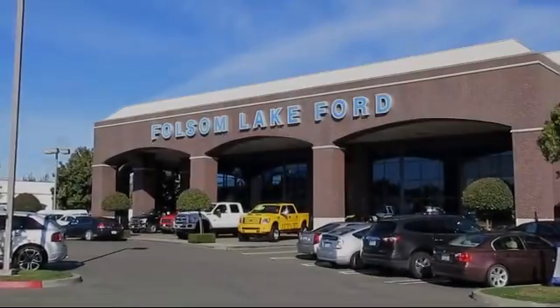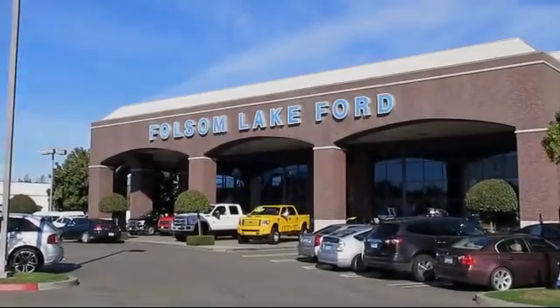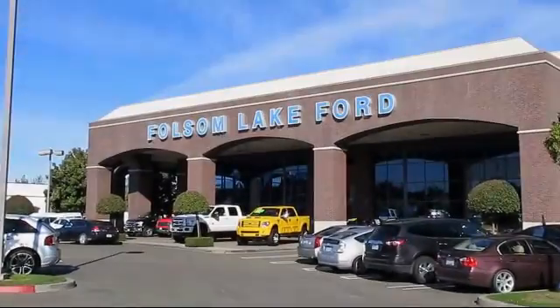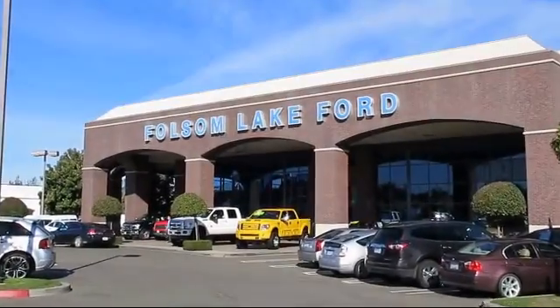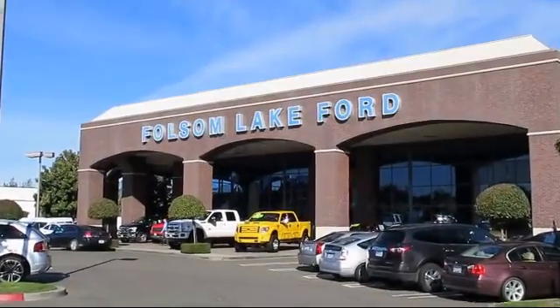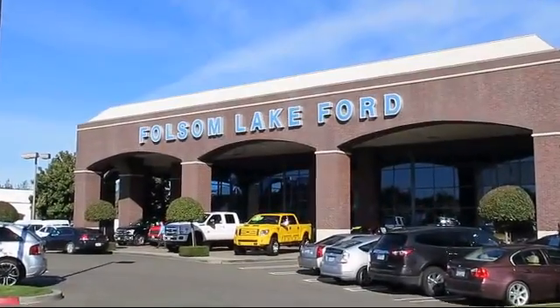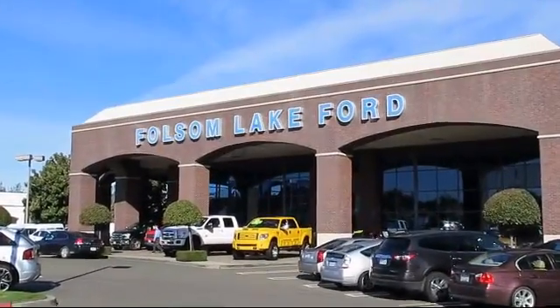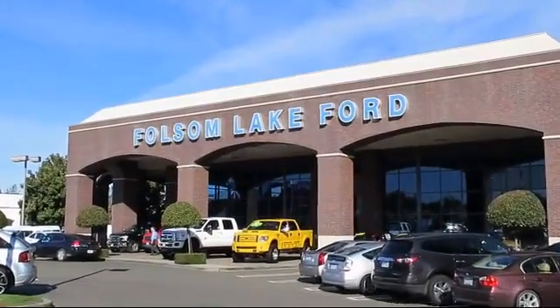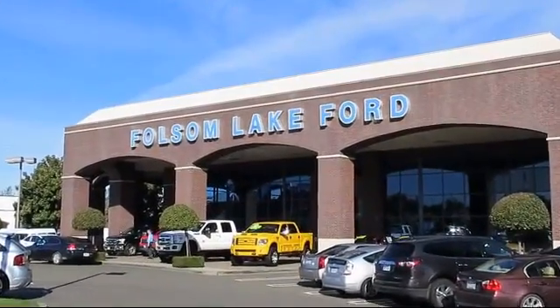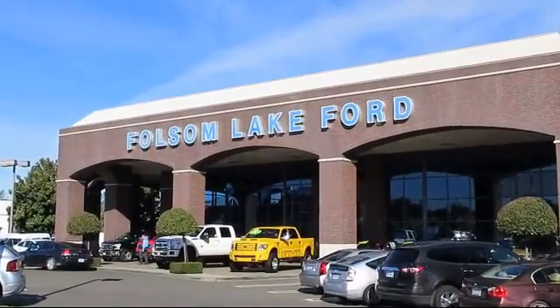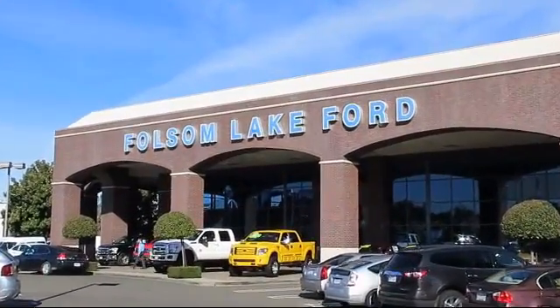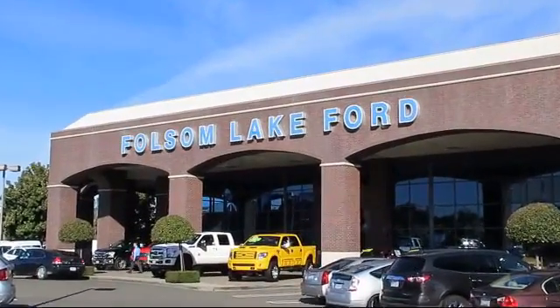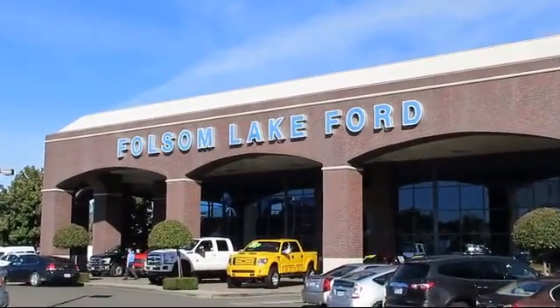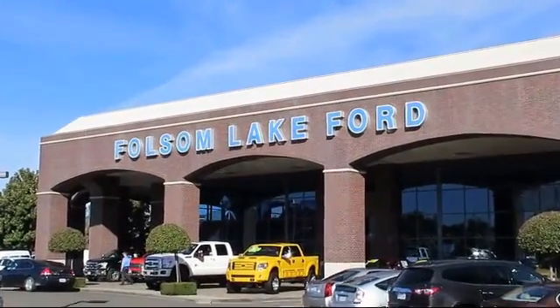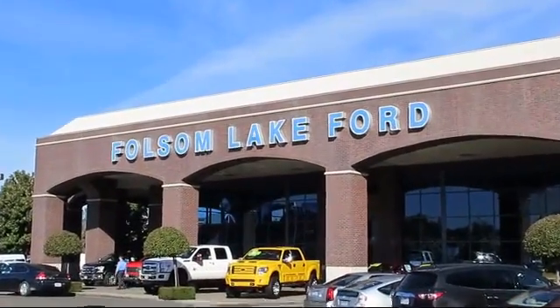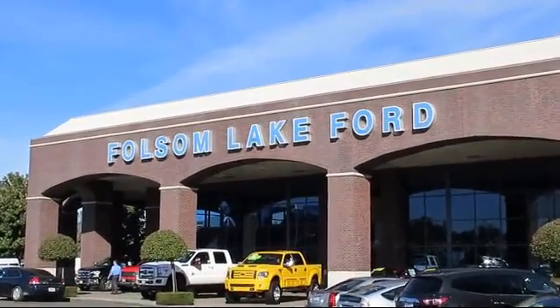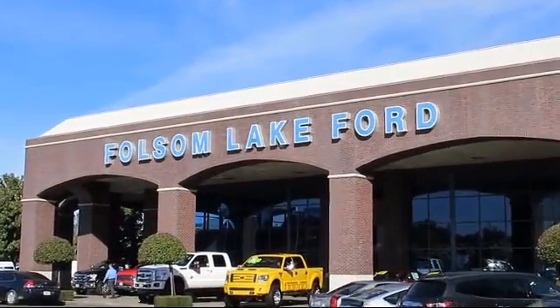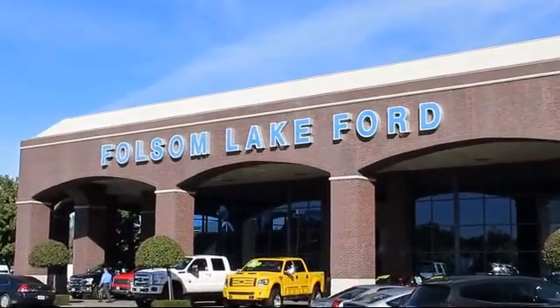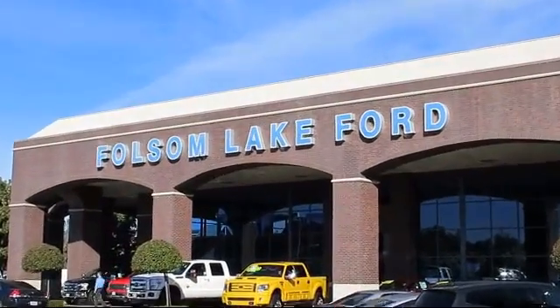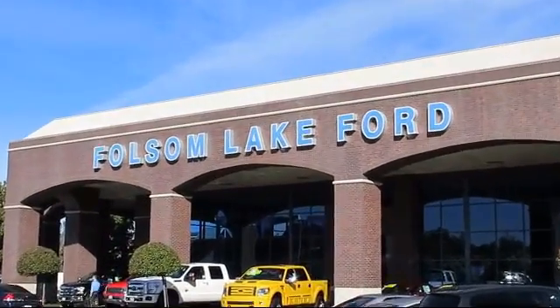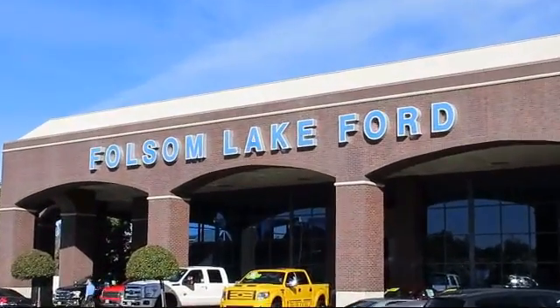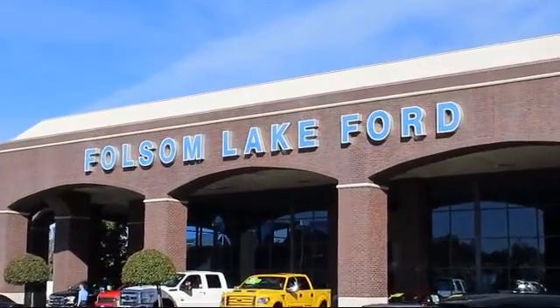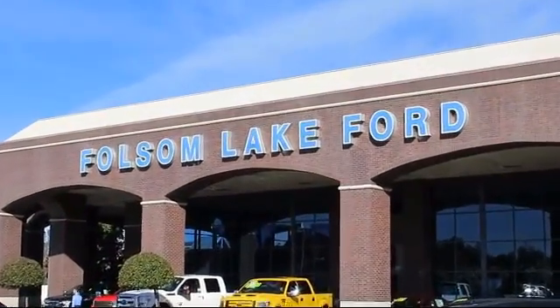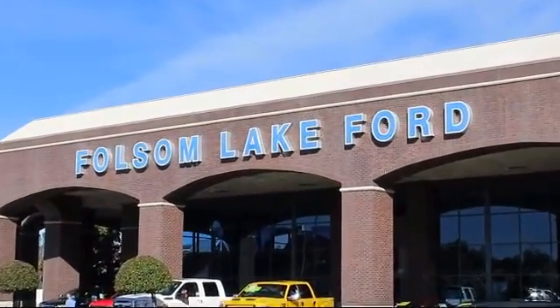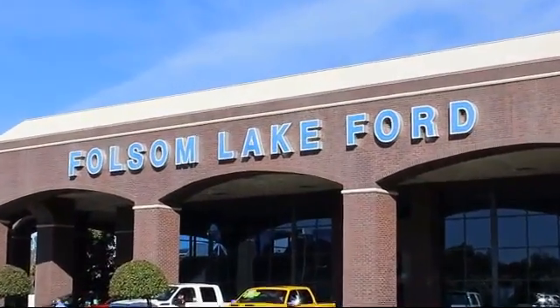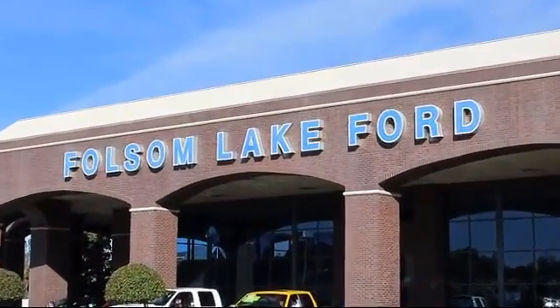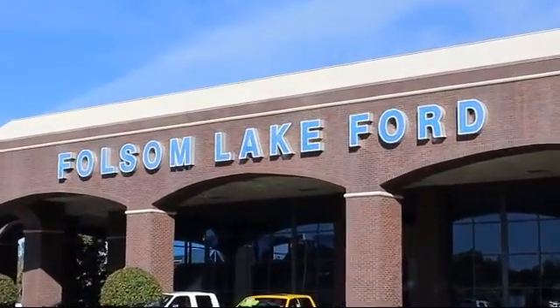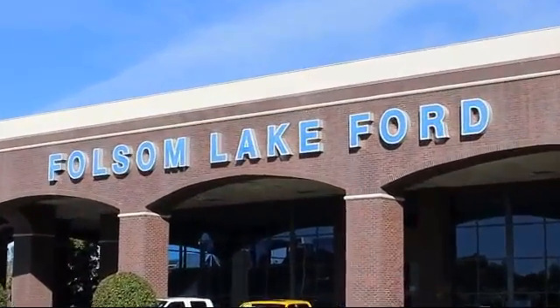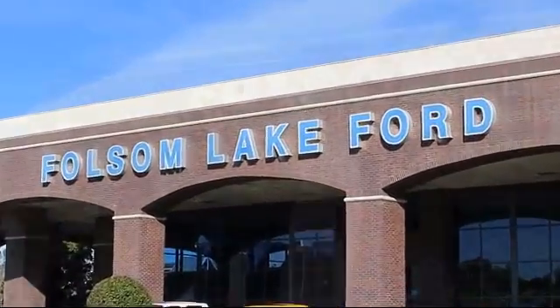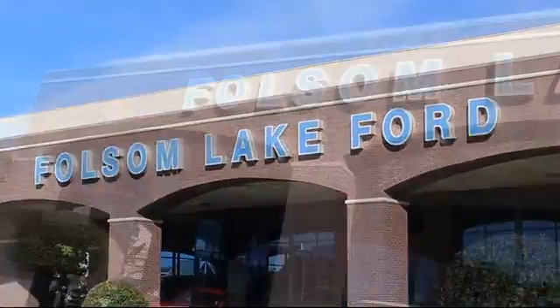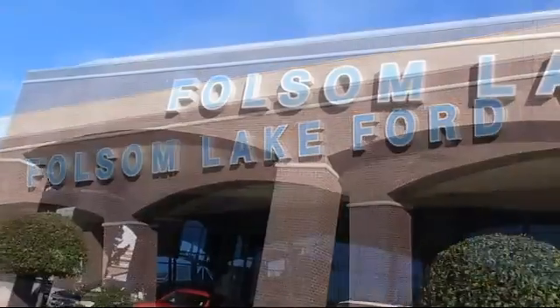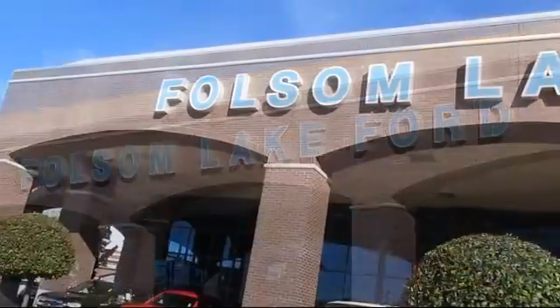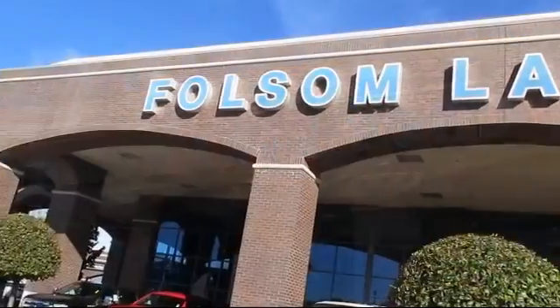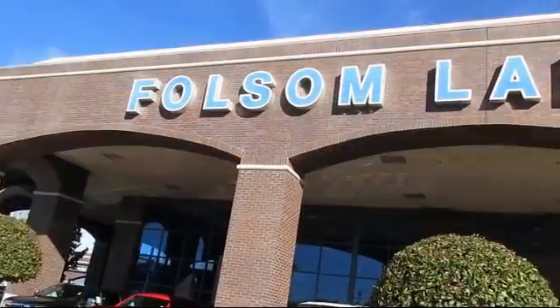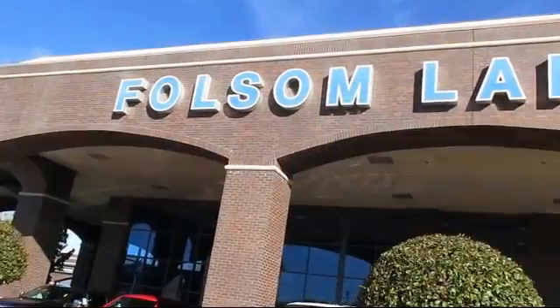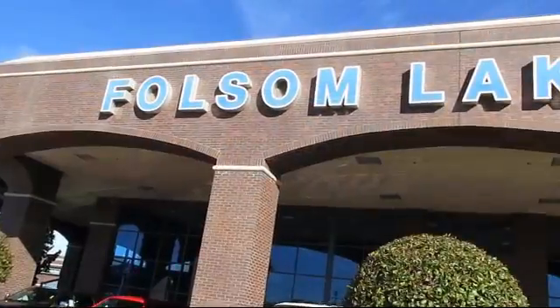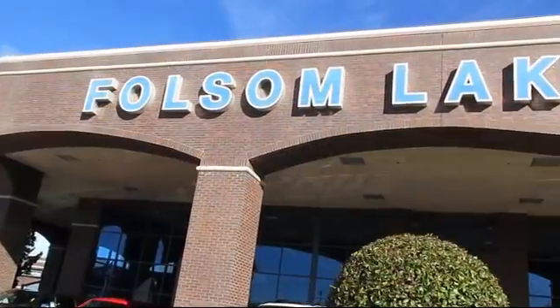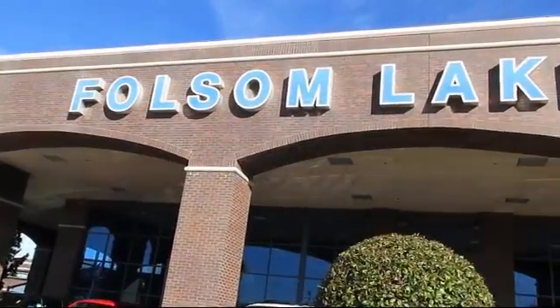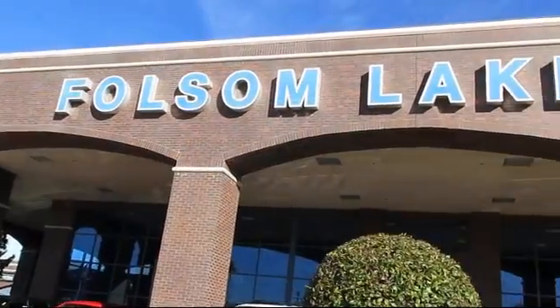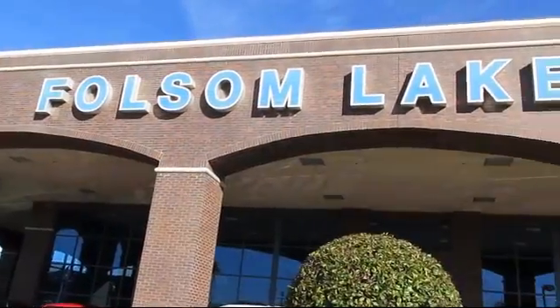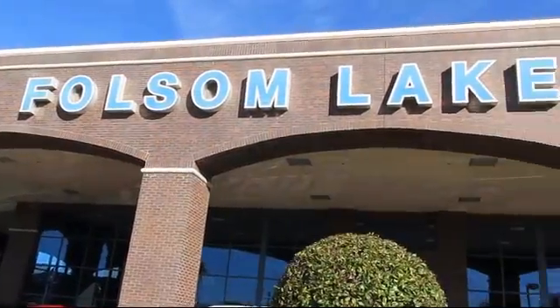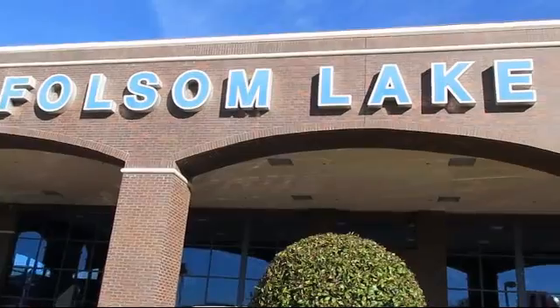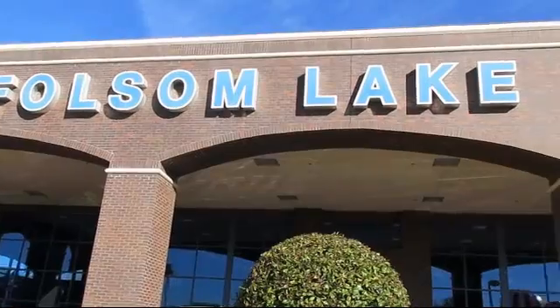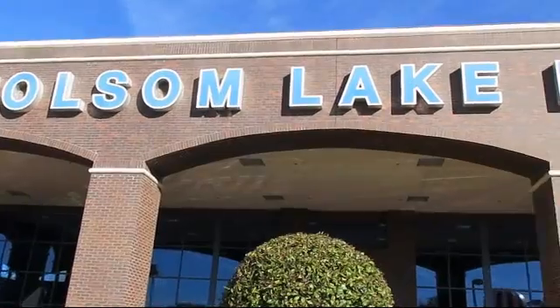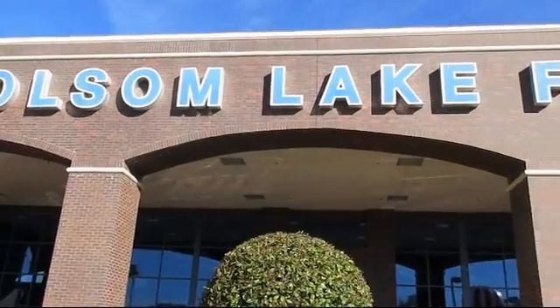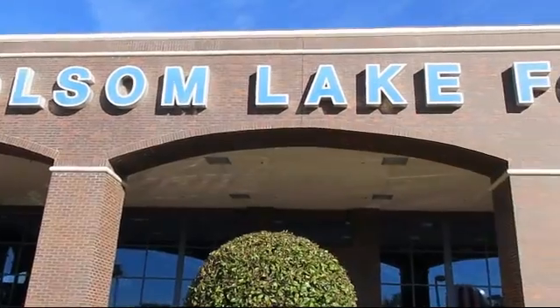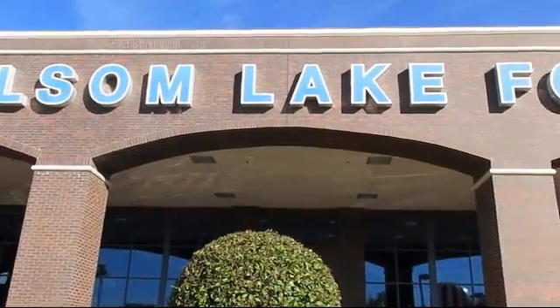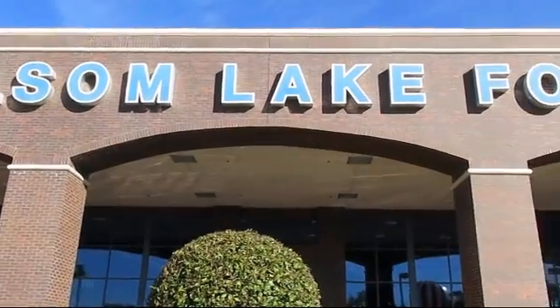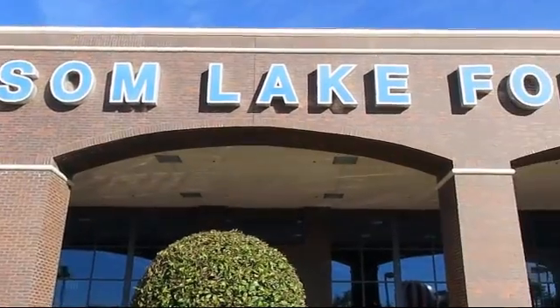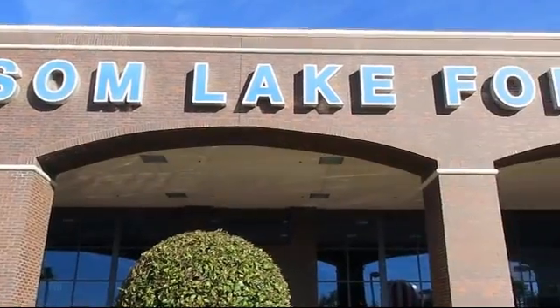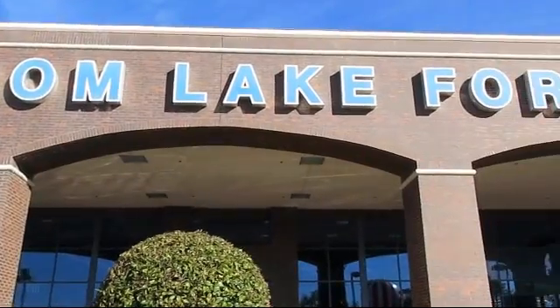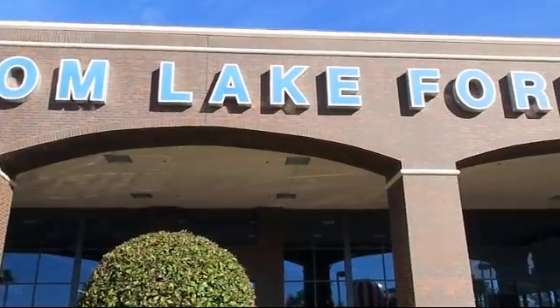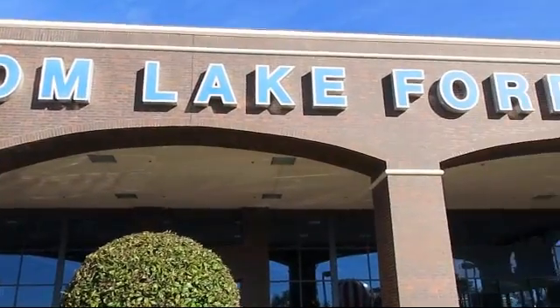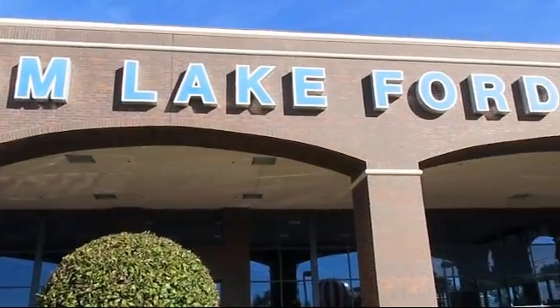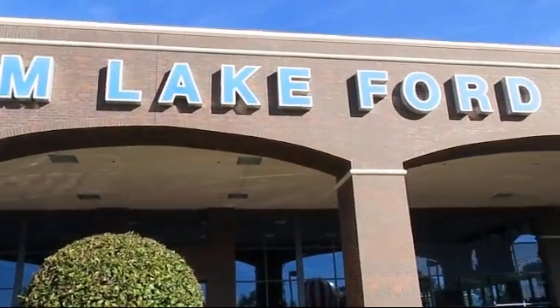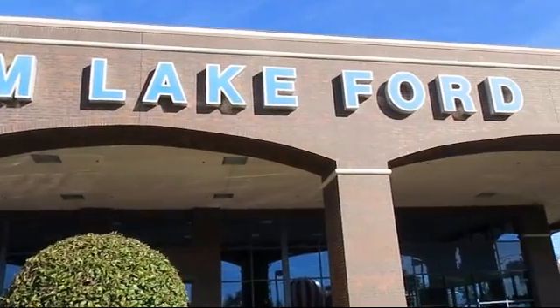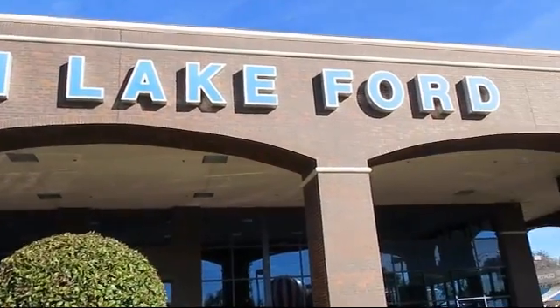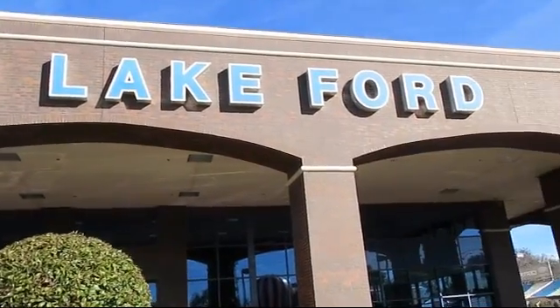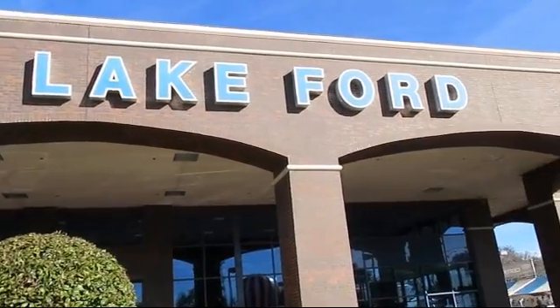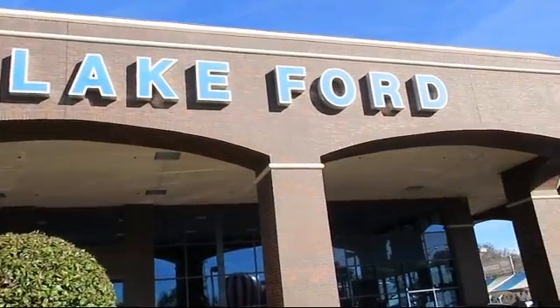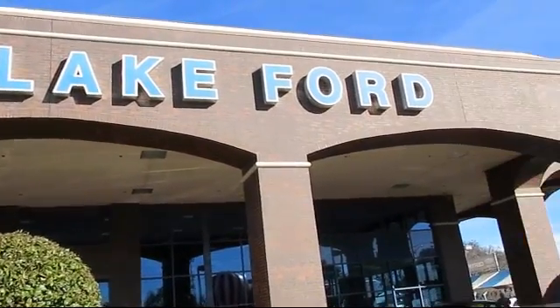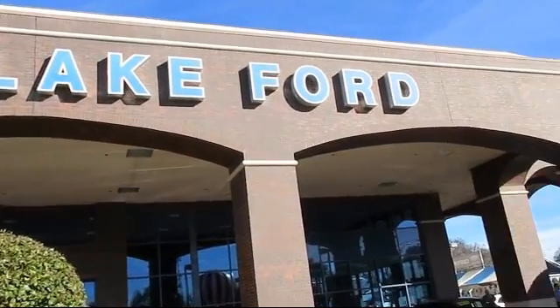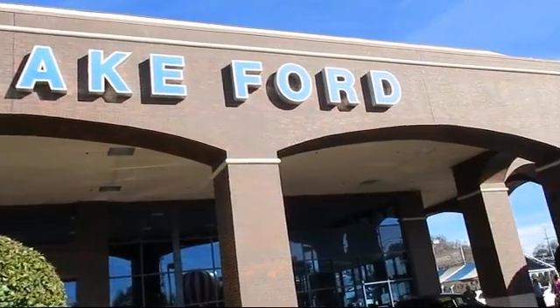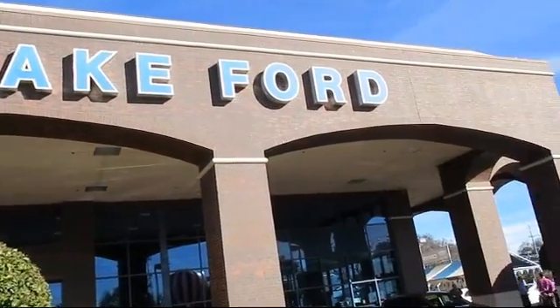For over 25 years, Folsom Lakeford has been providing the Sacramento area with great deals and award-winning service.